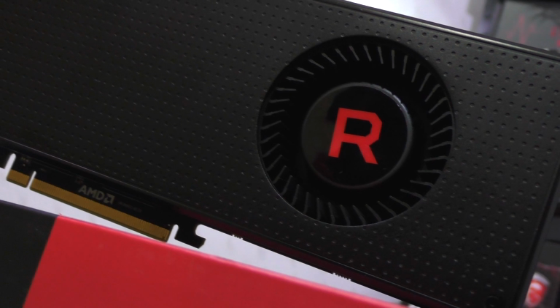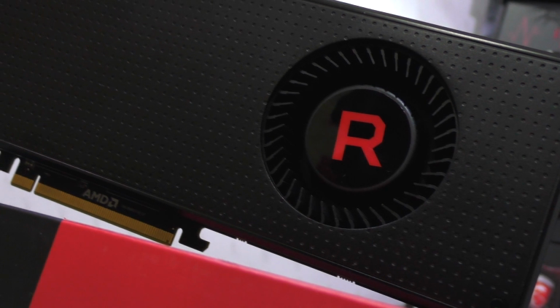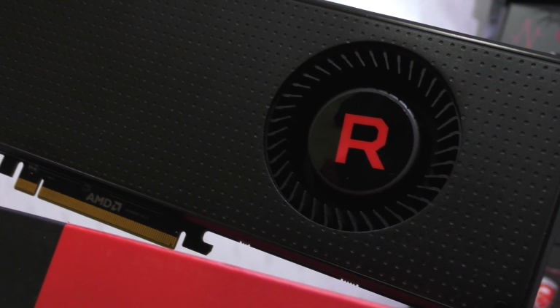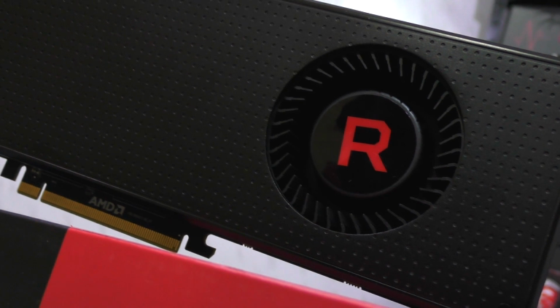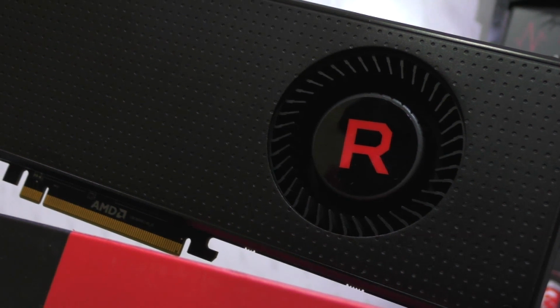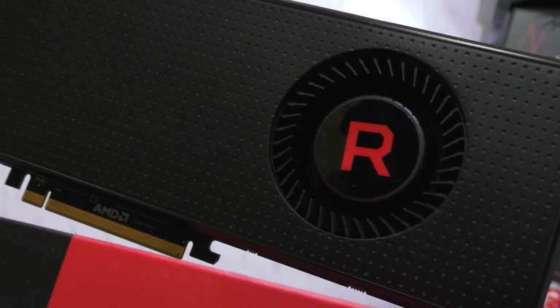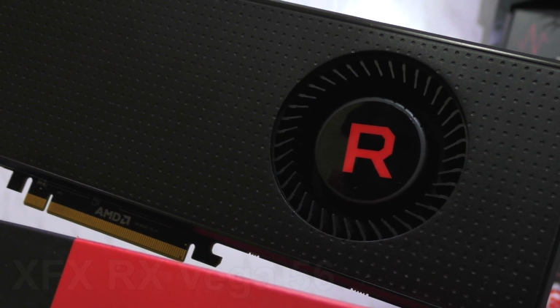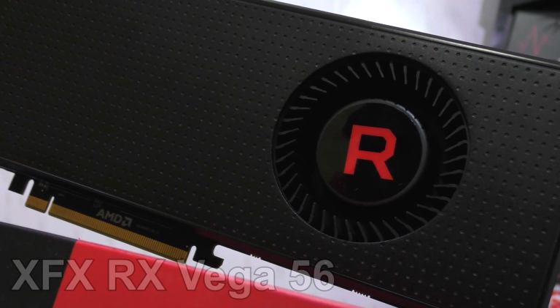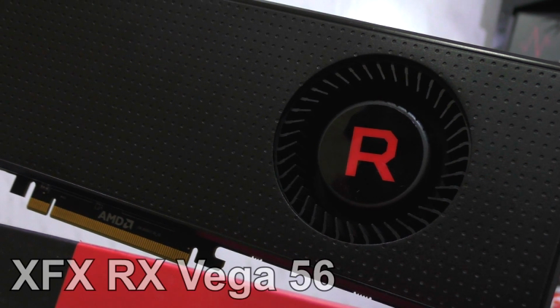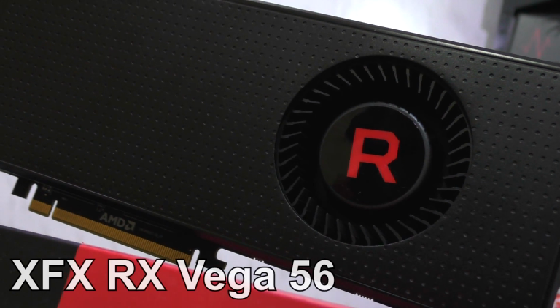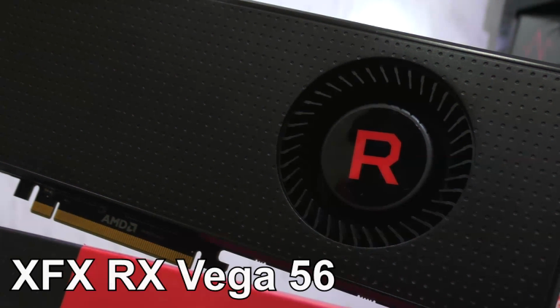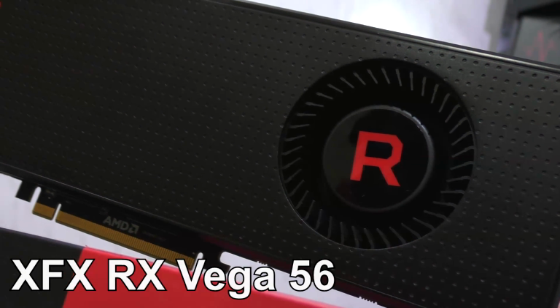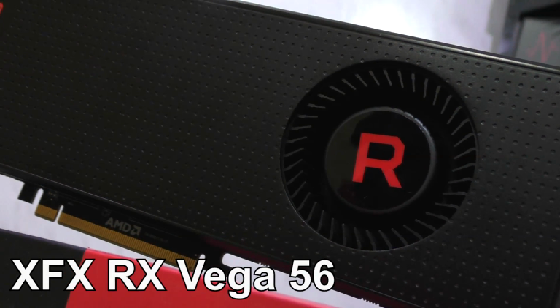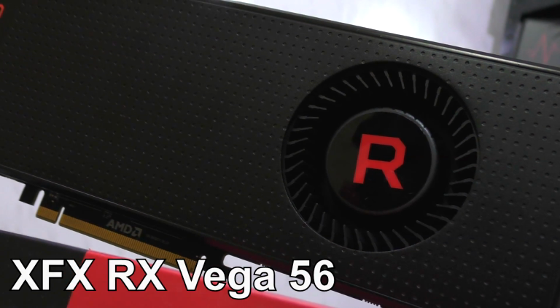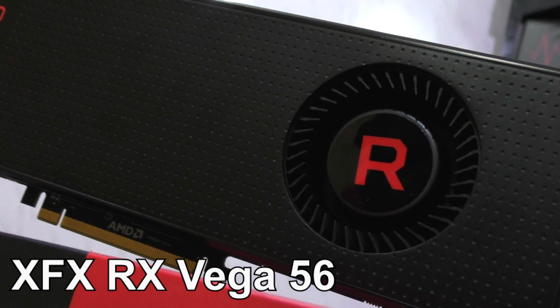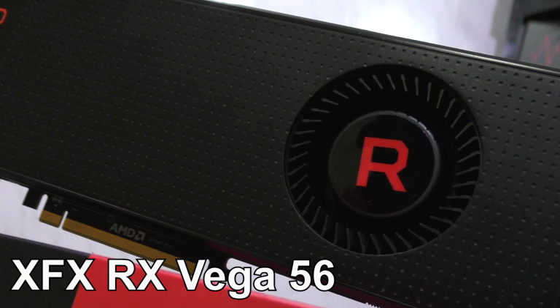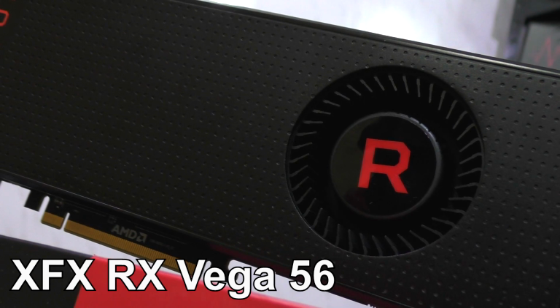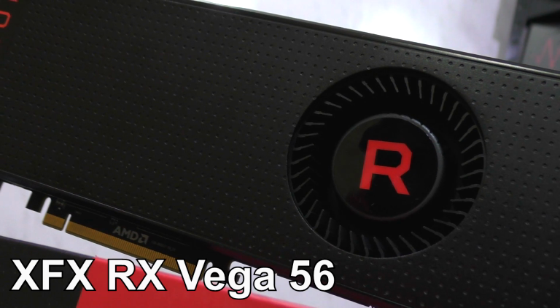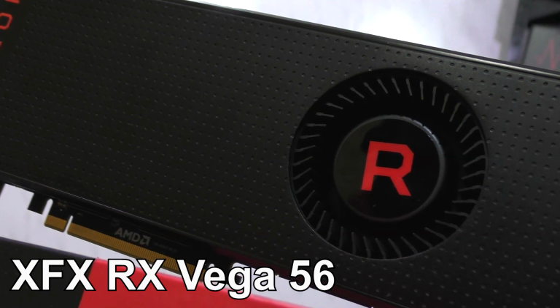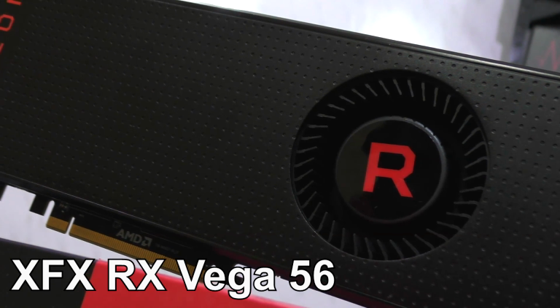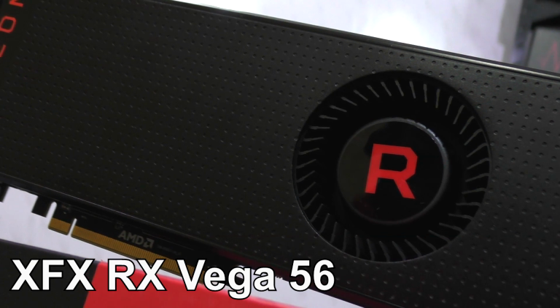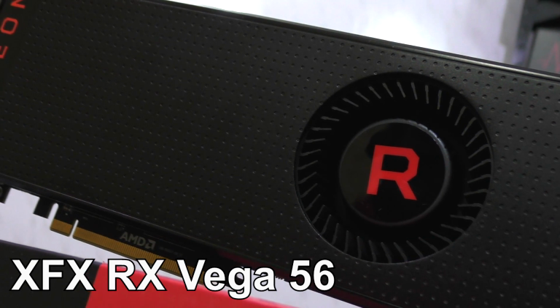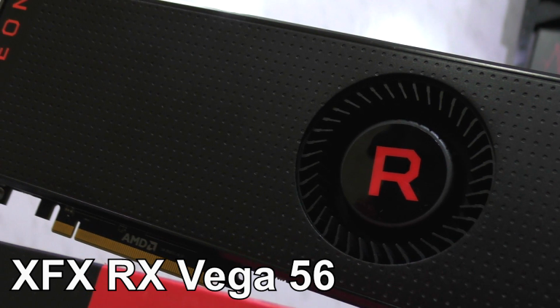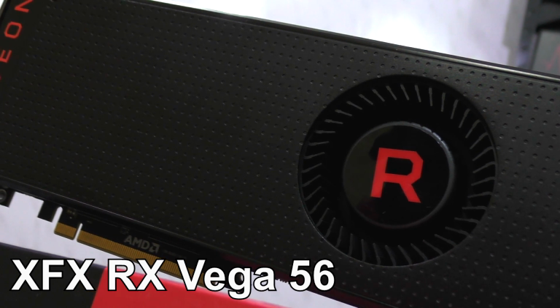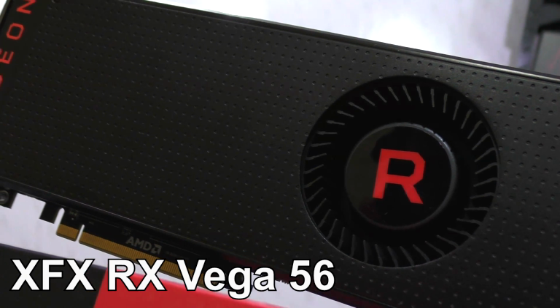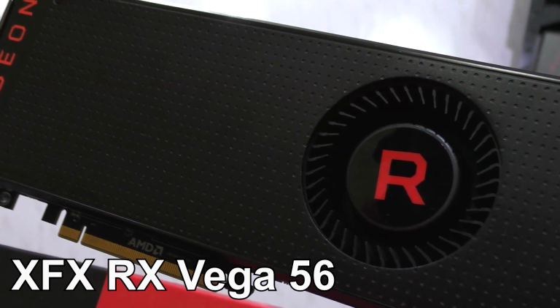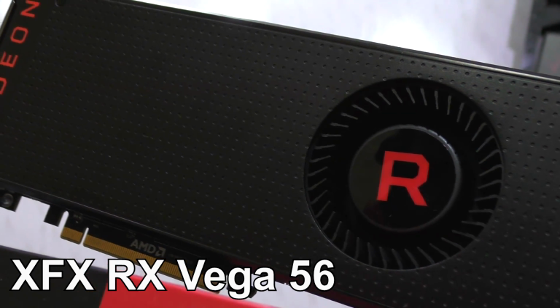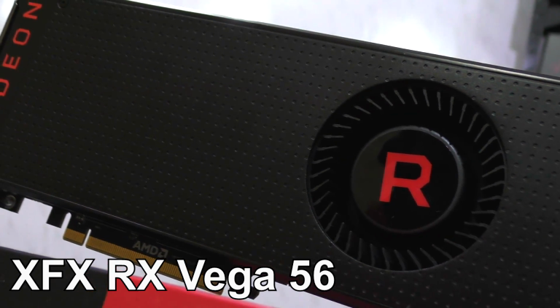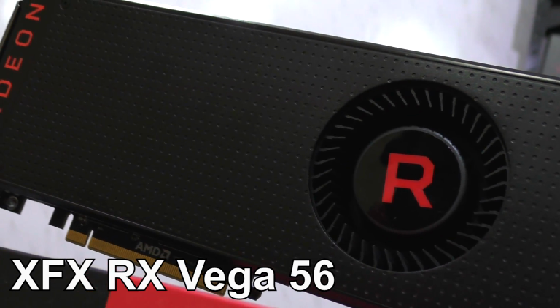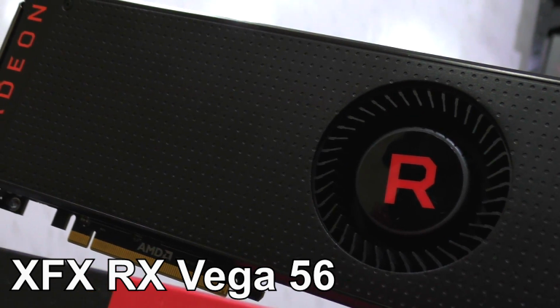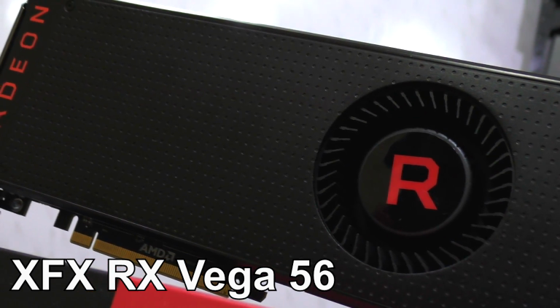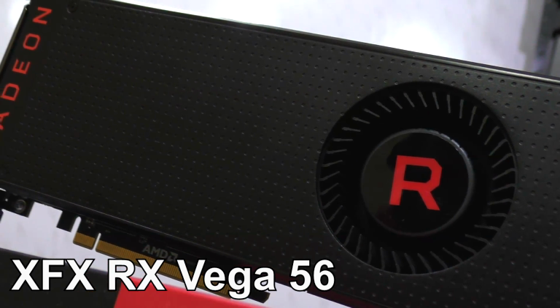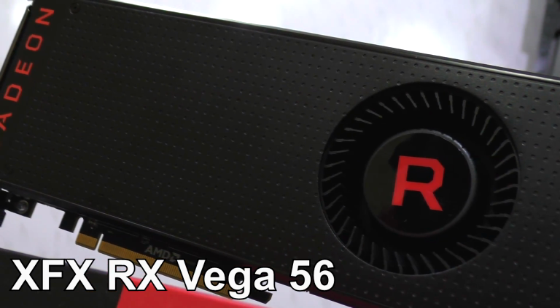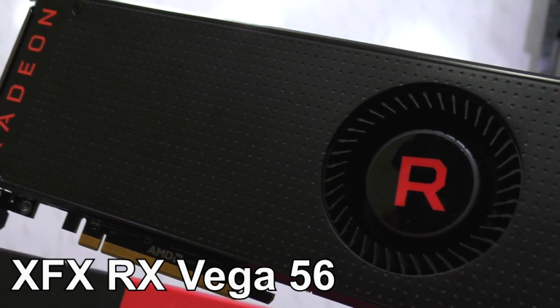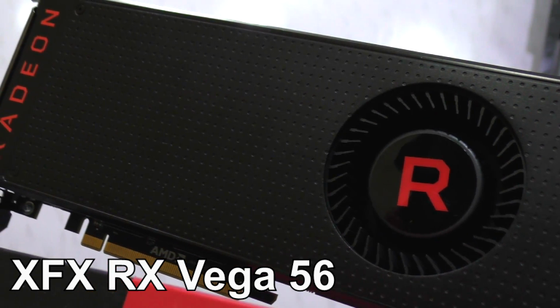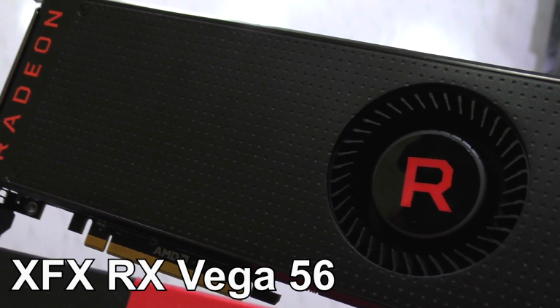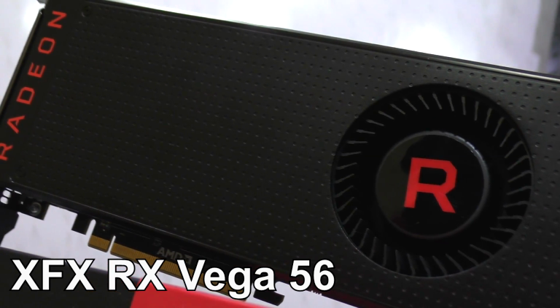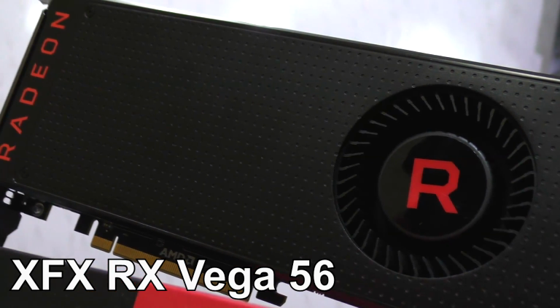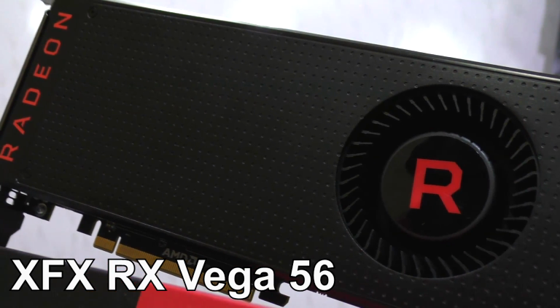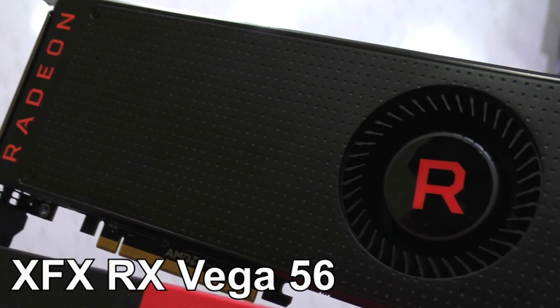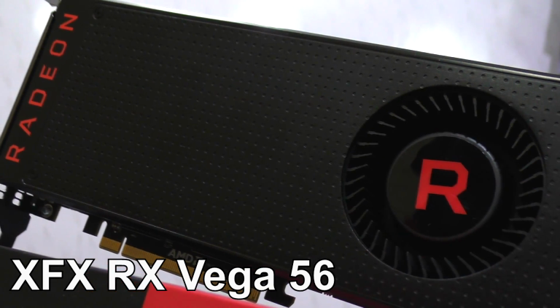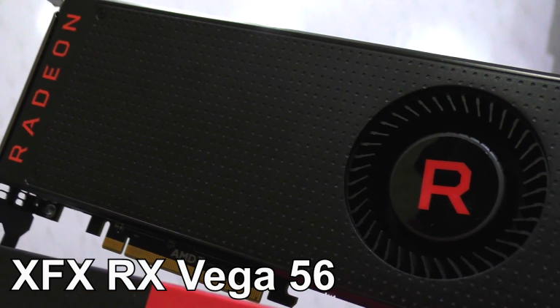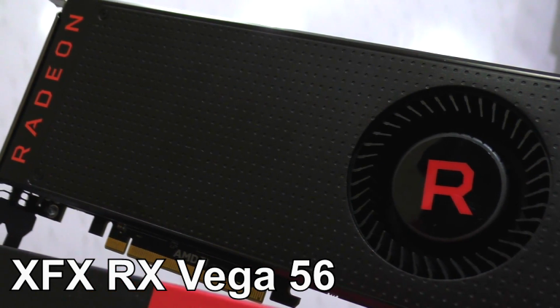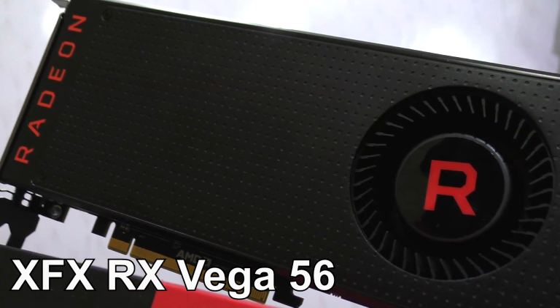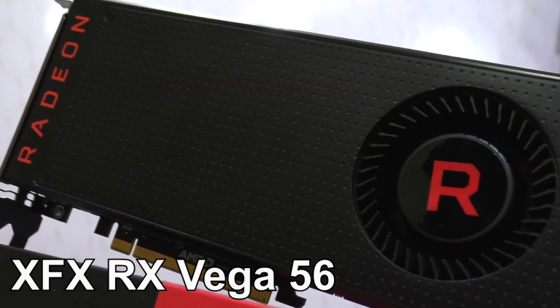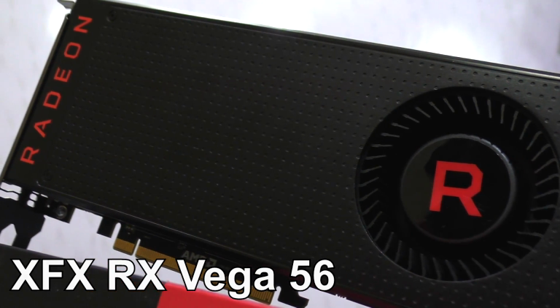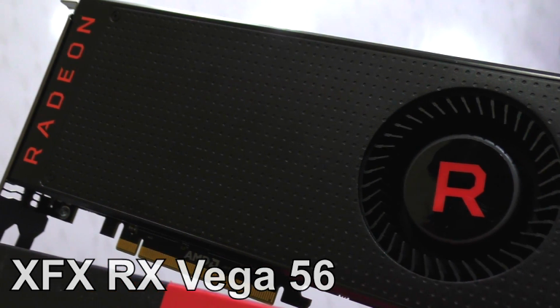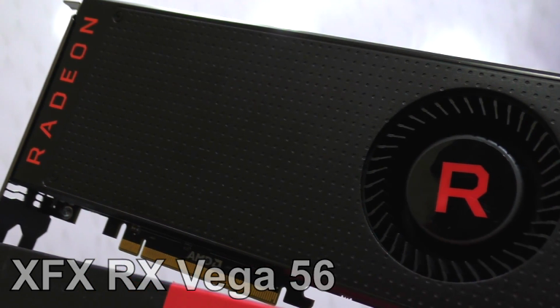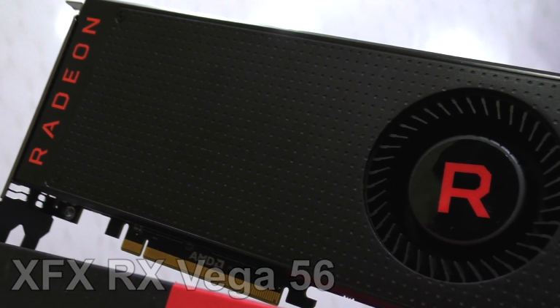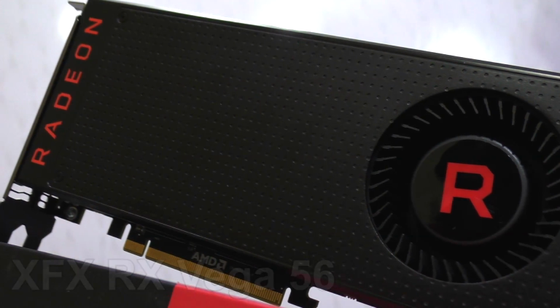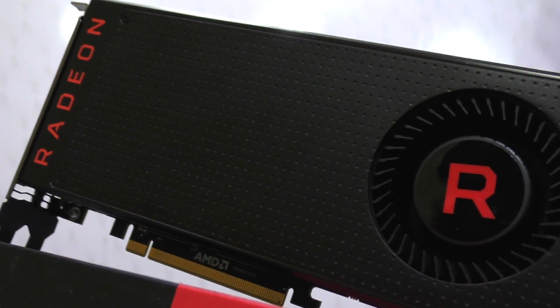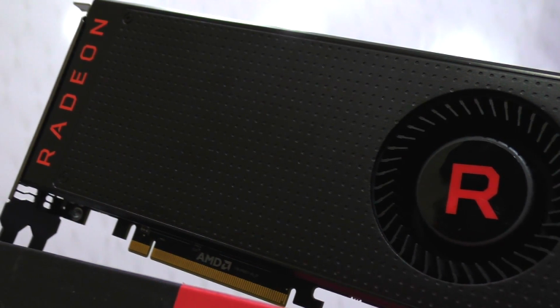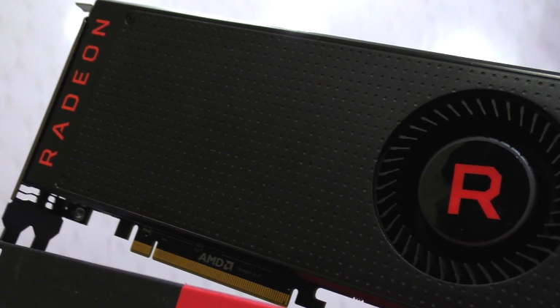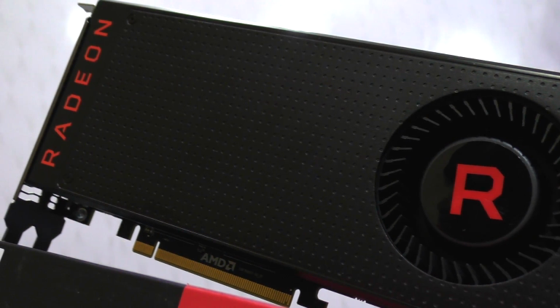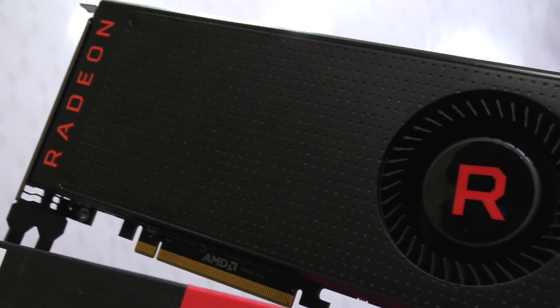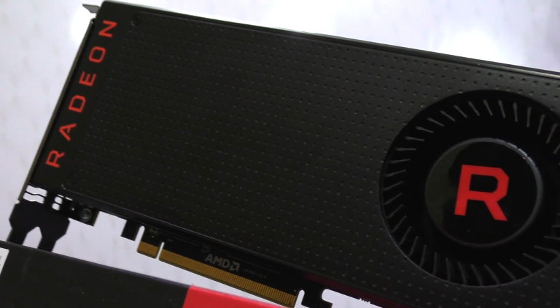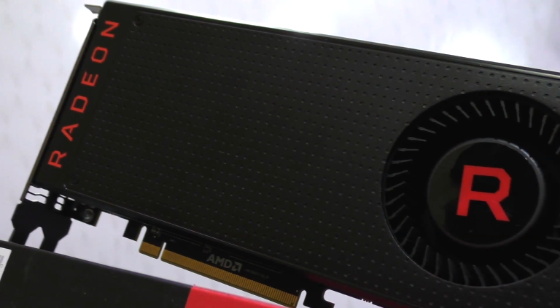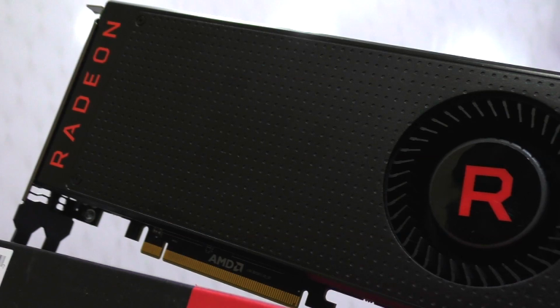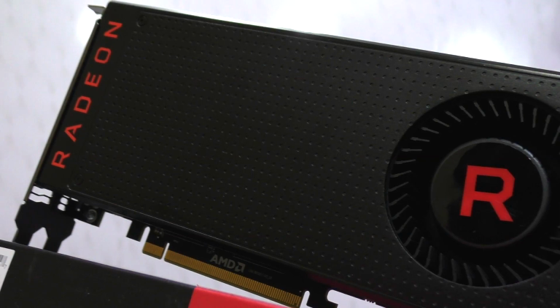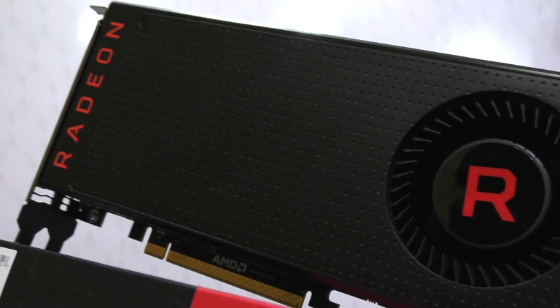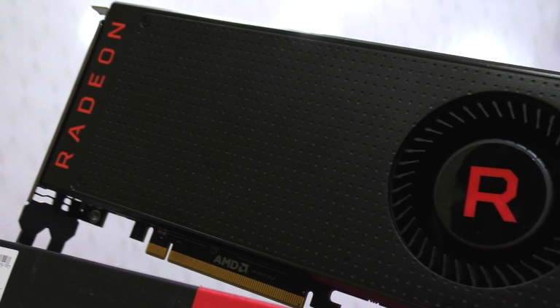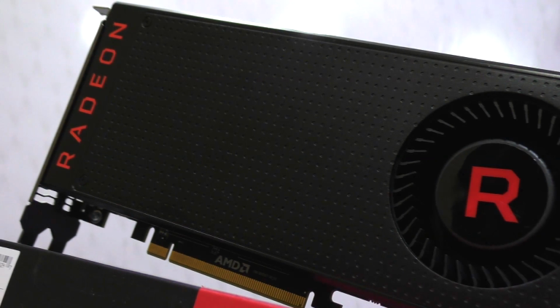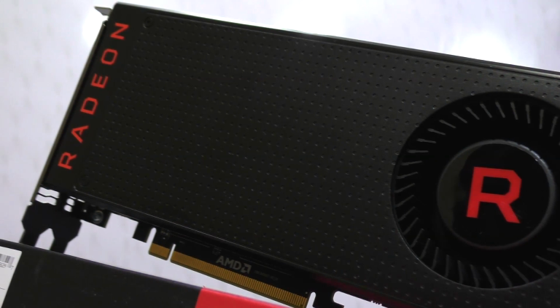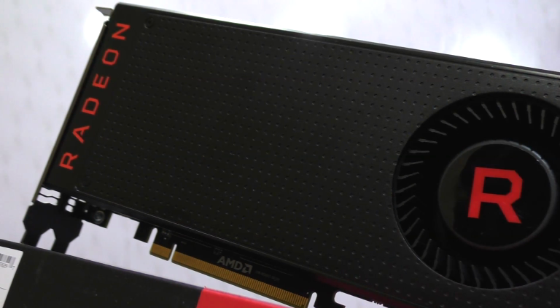Keep in mind this is all done with the AMD reference design of the Vega 56 by XFX. Now, what do the gains look like?